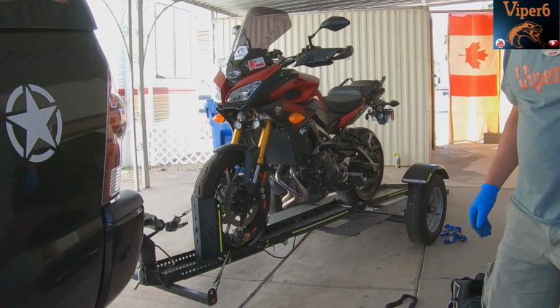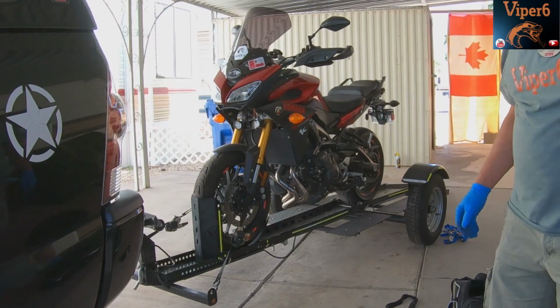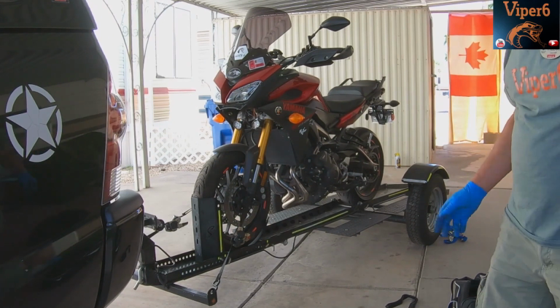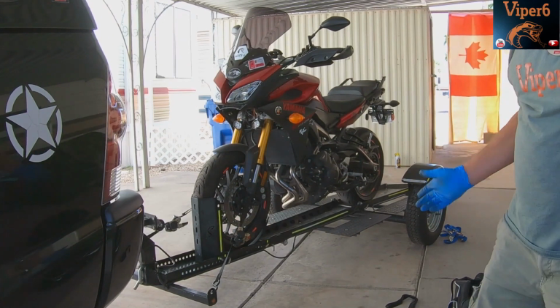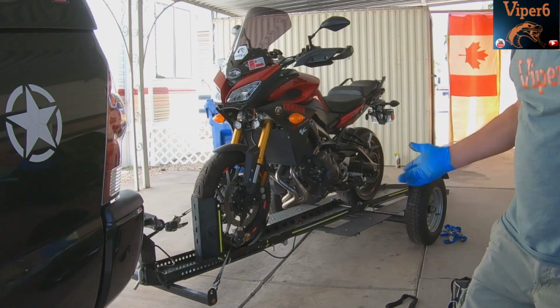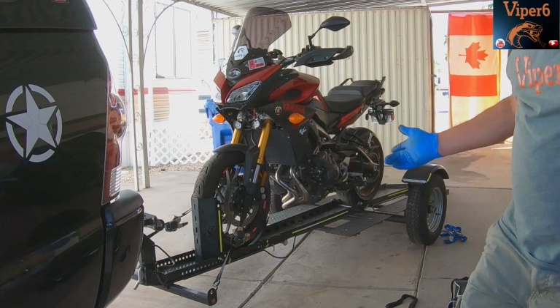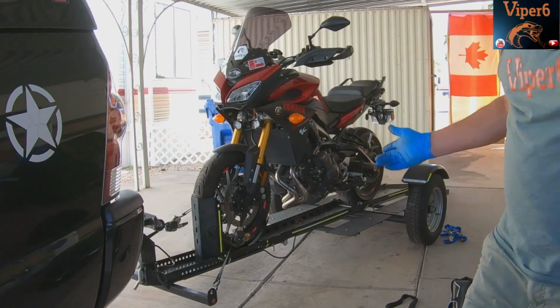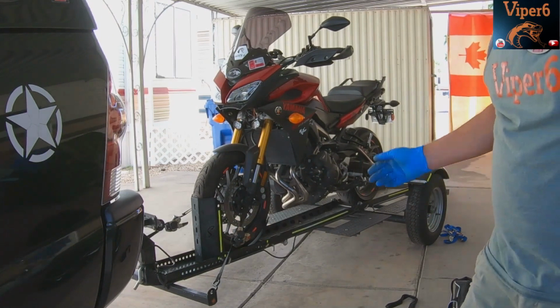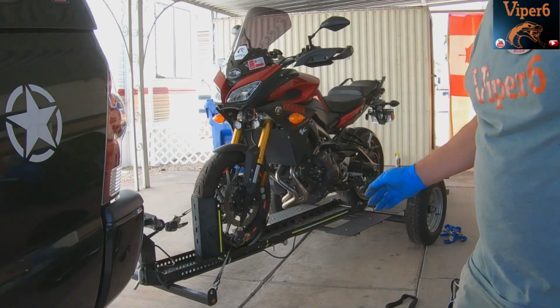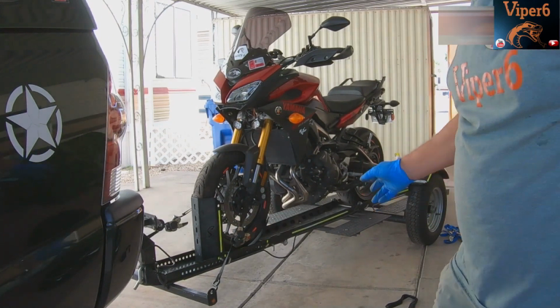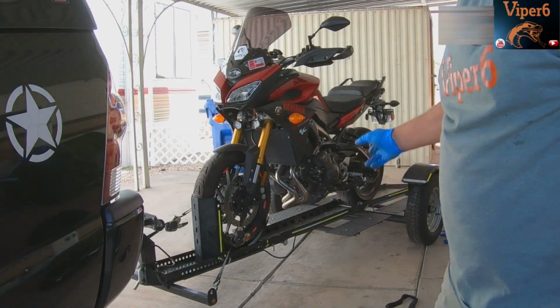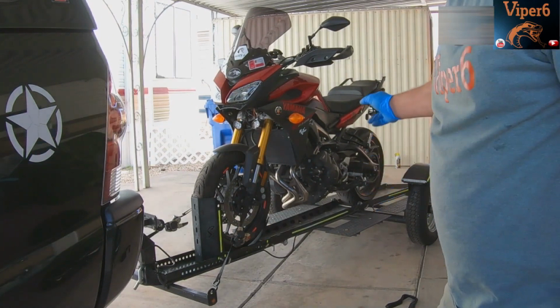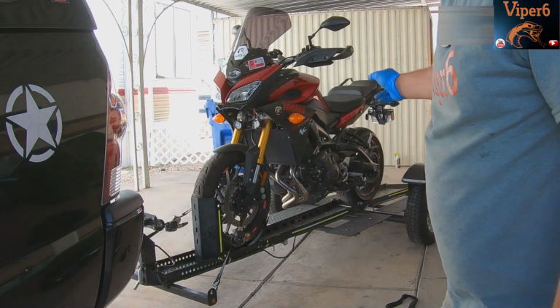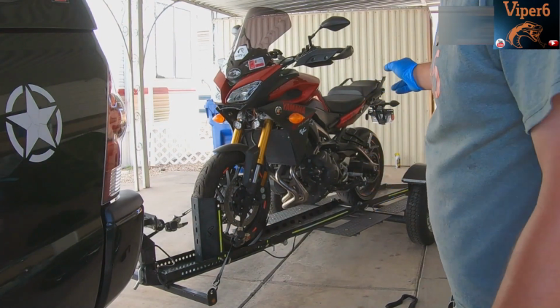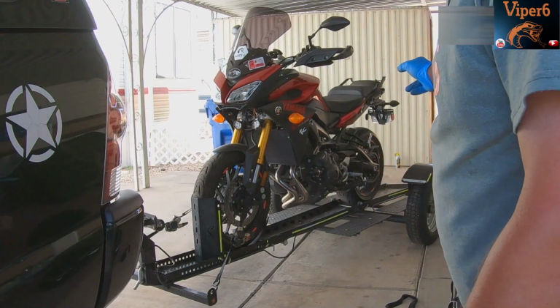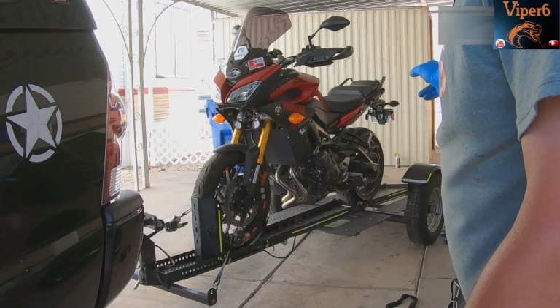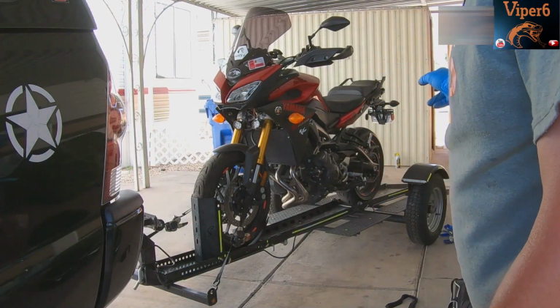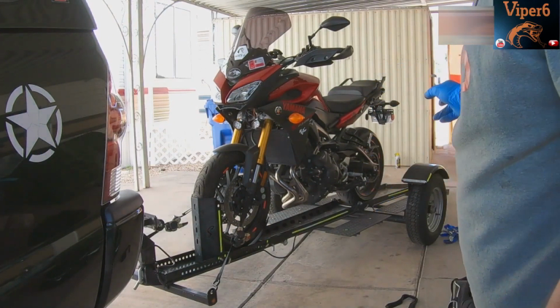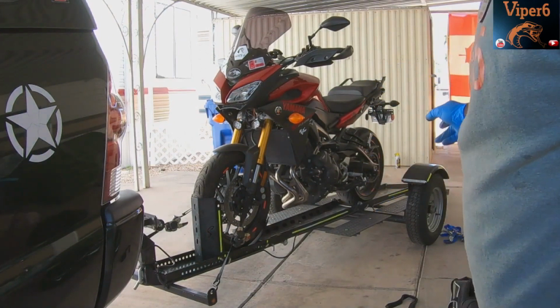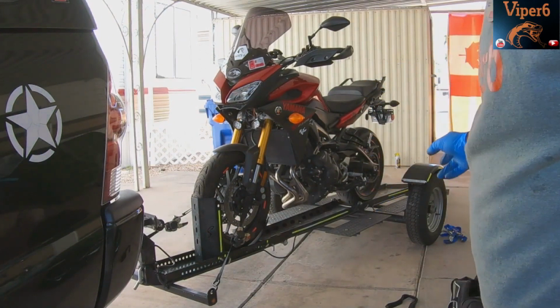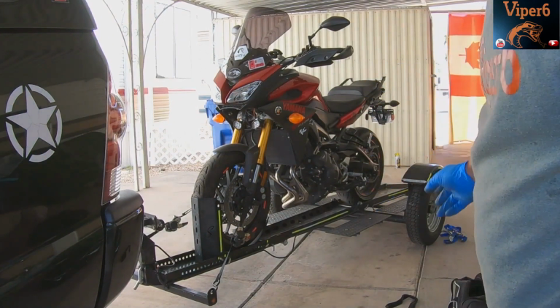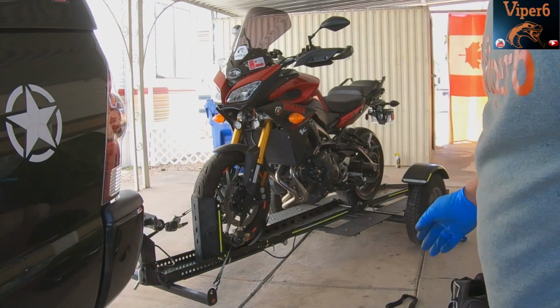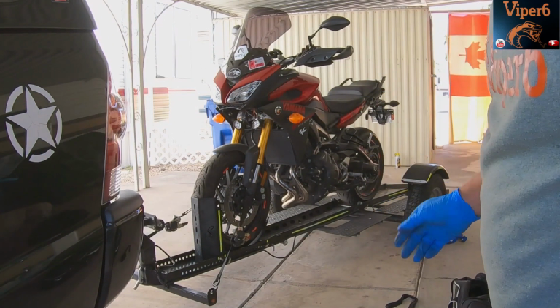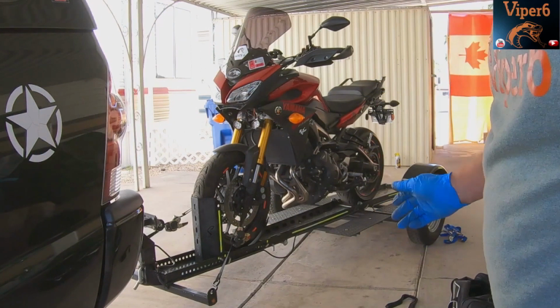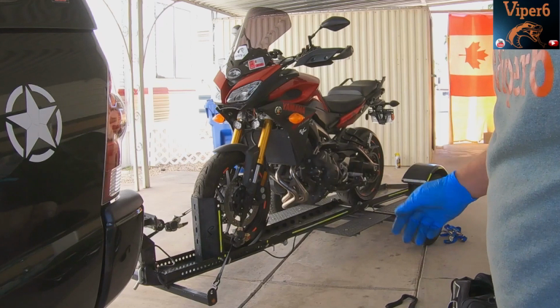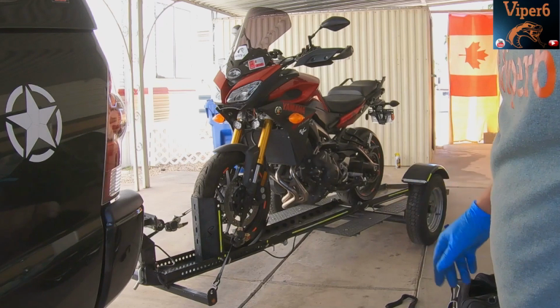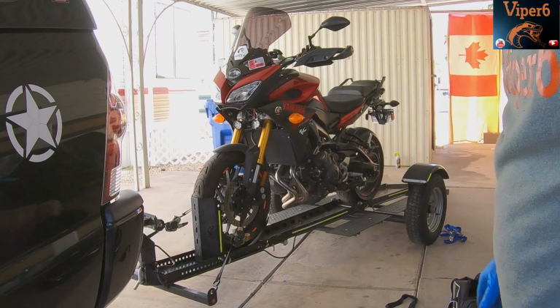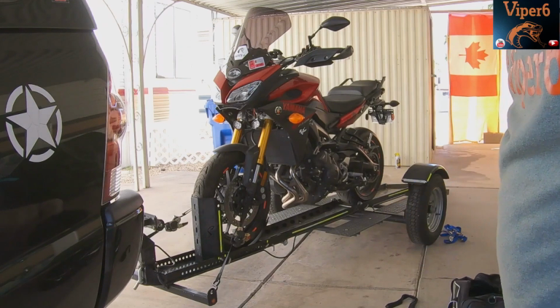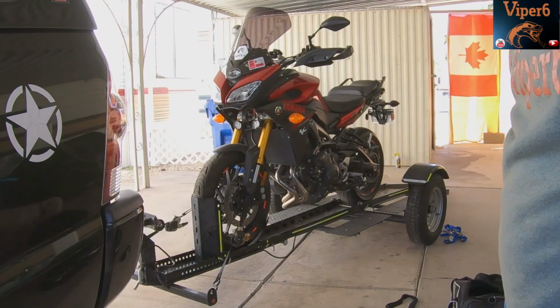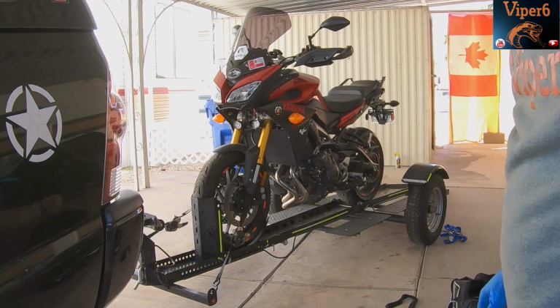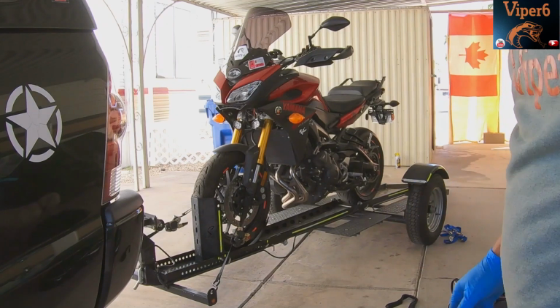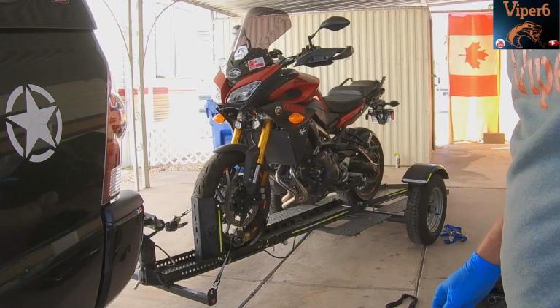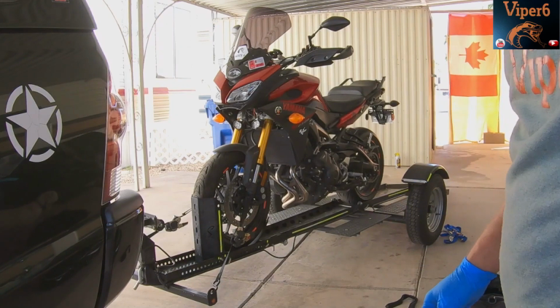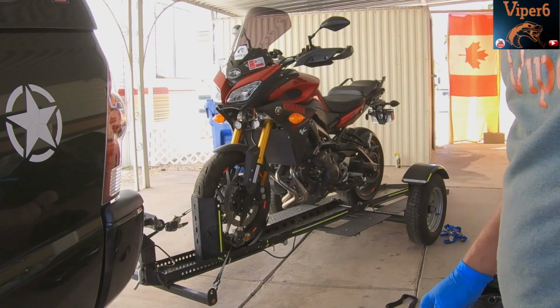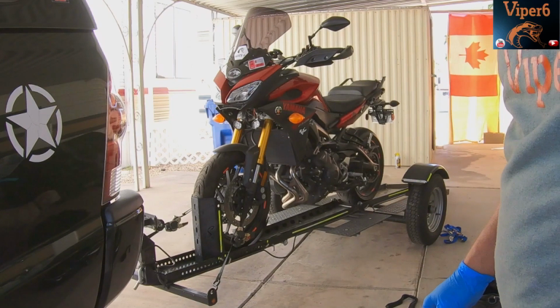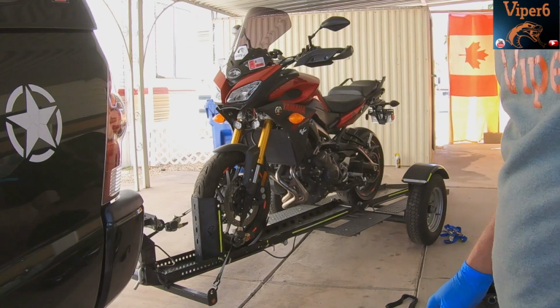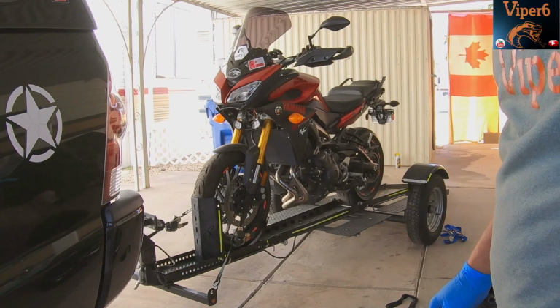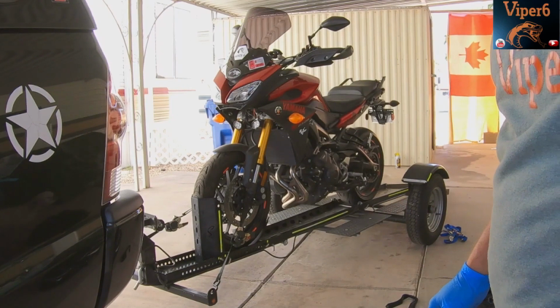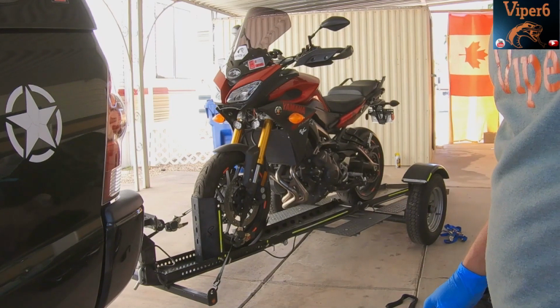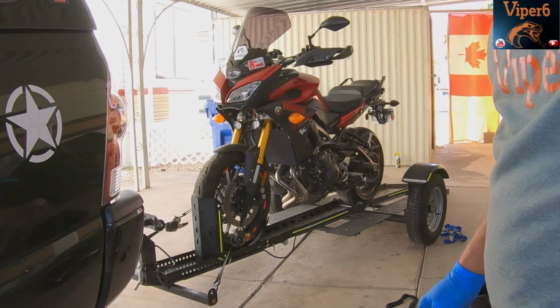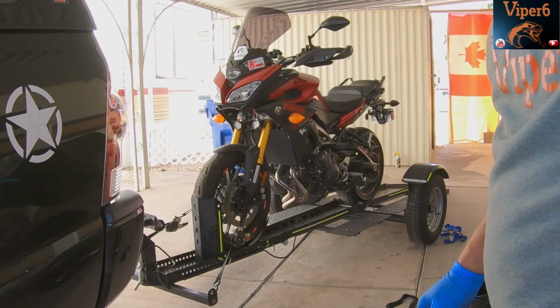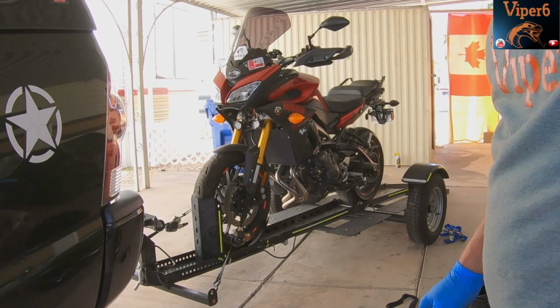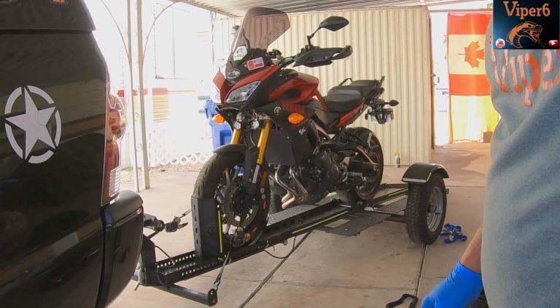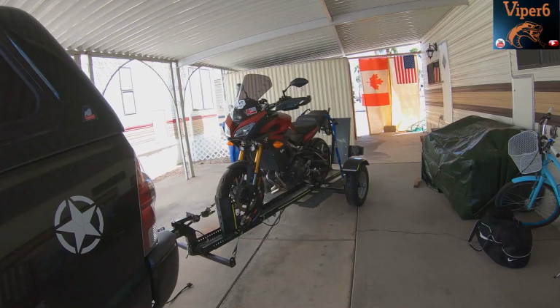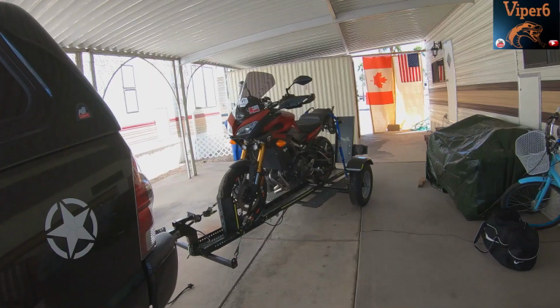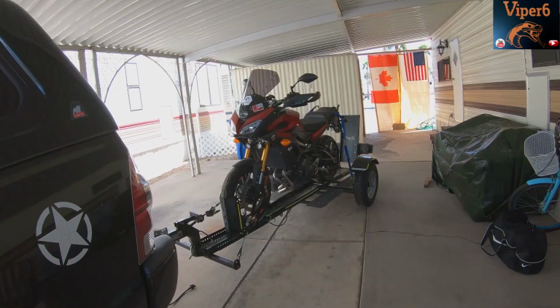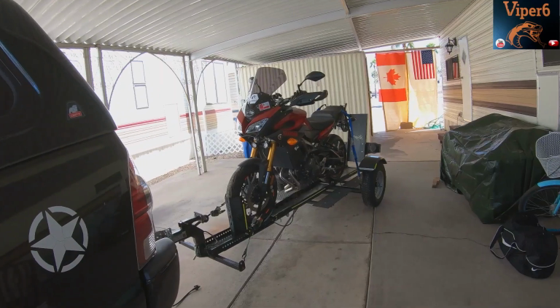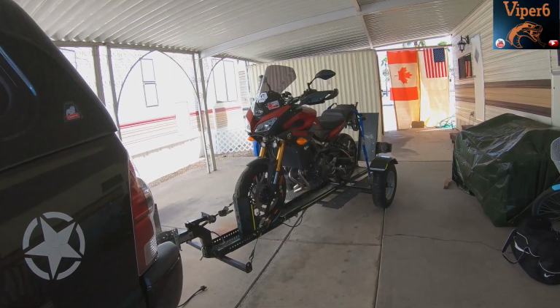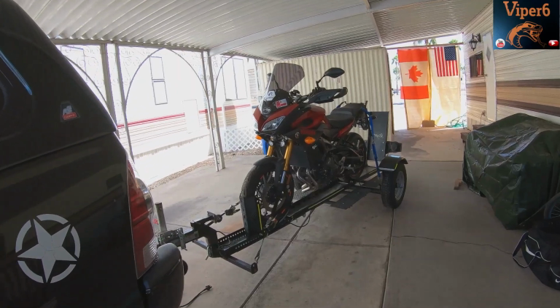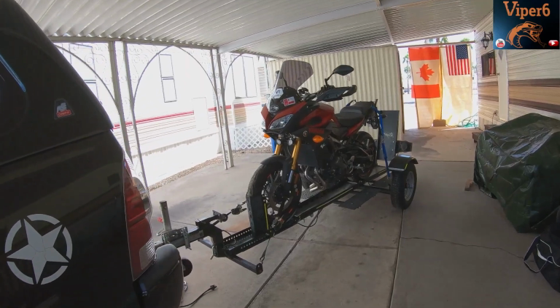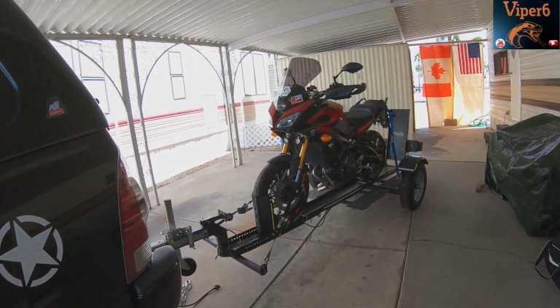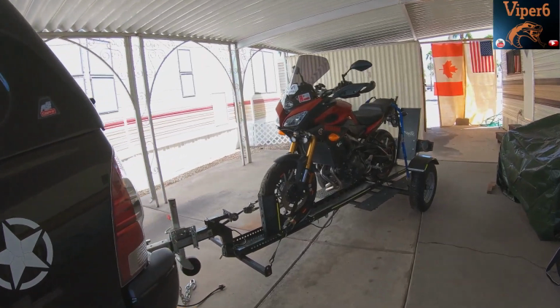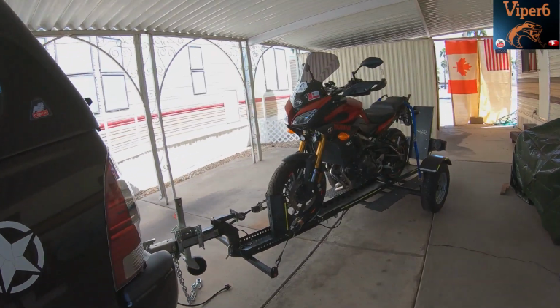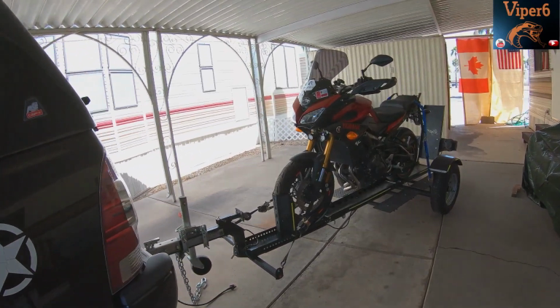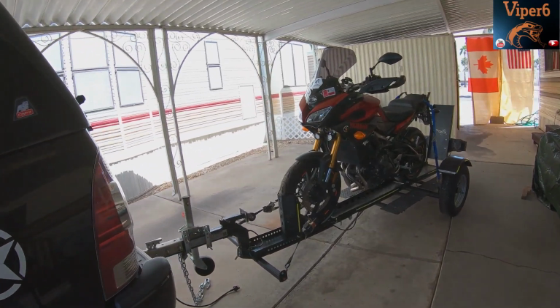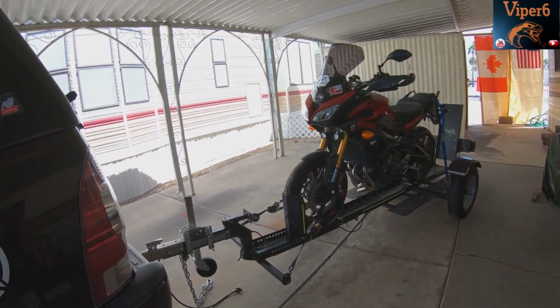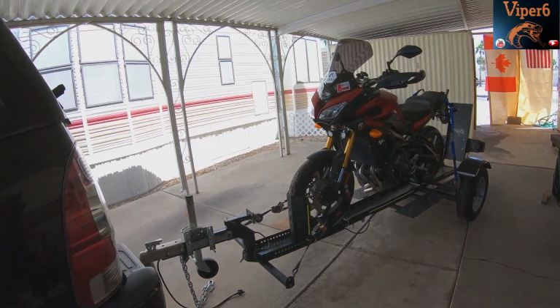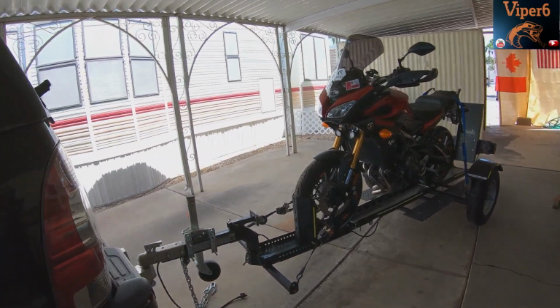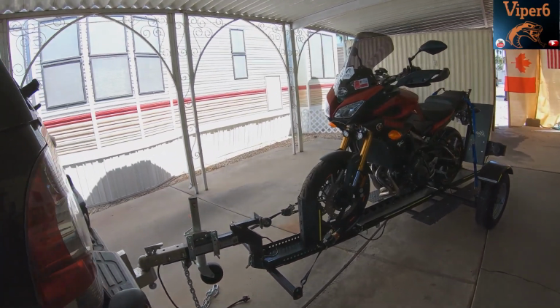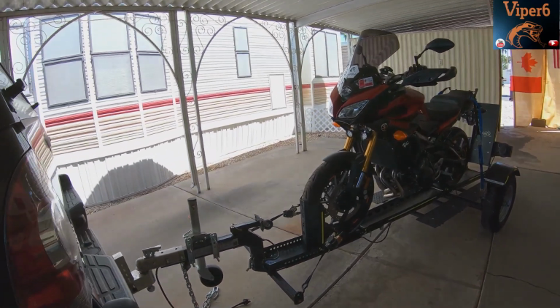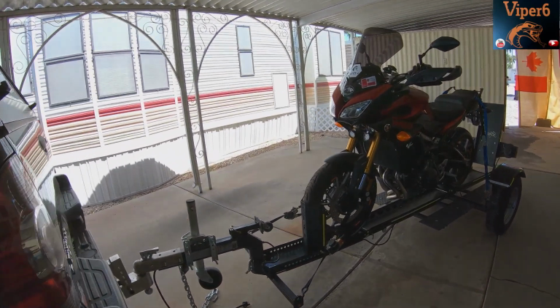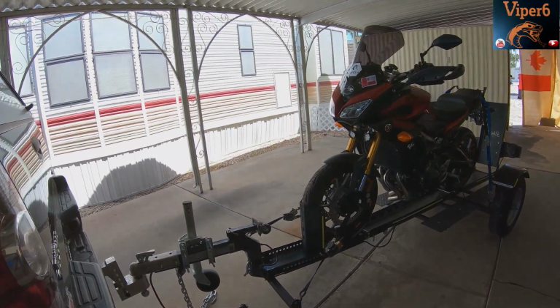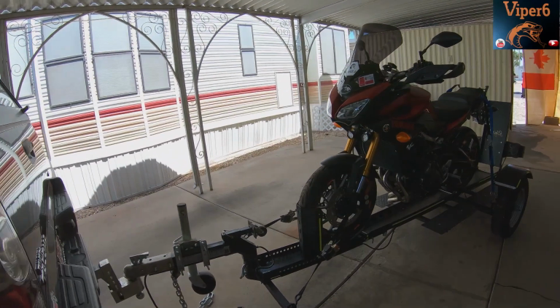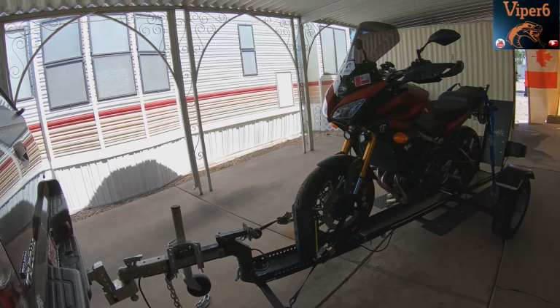So that's pretty much it. You've just got the rear chucks now and you're good to go. So this is what it looks like when it's all done.